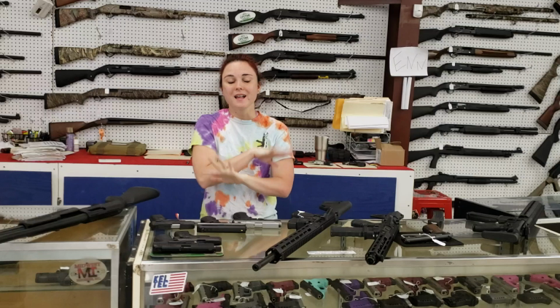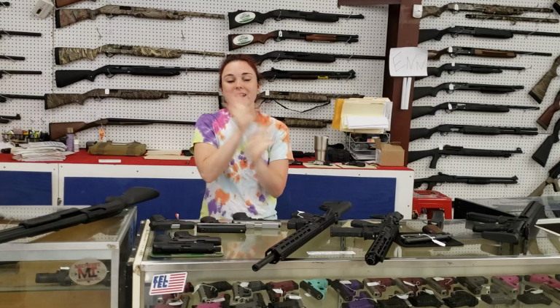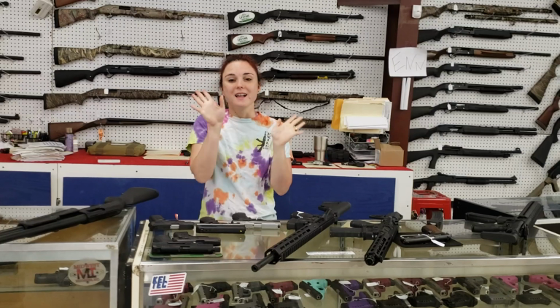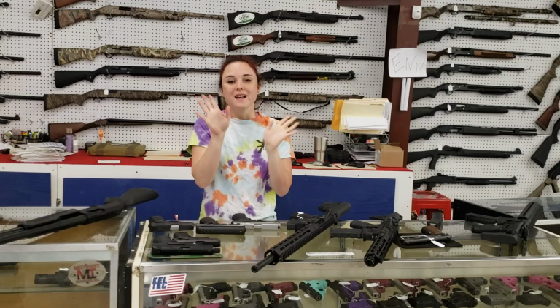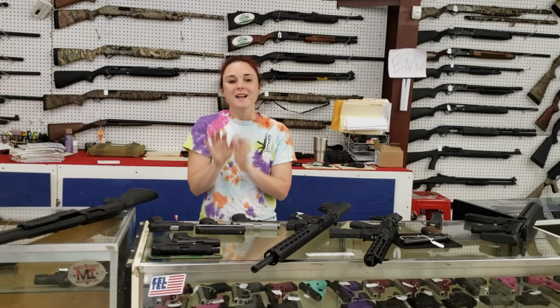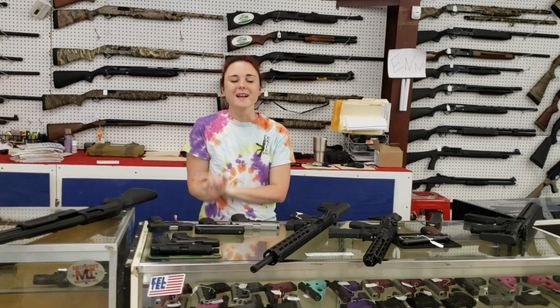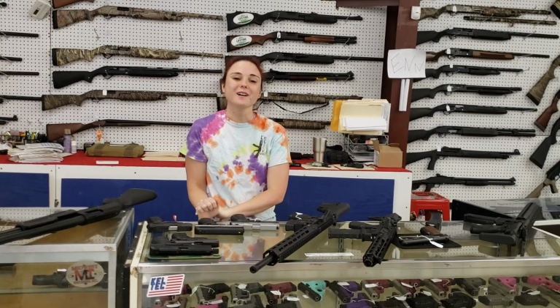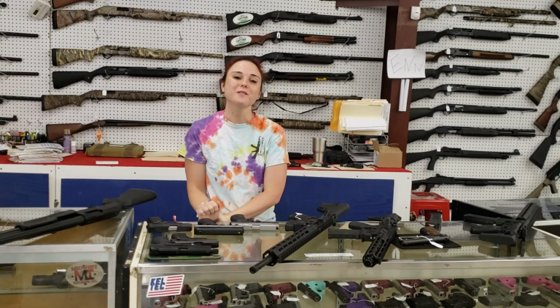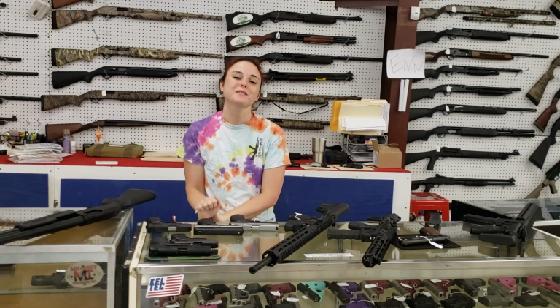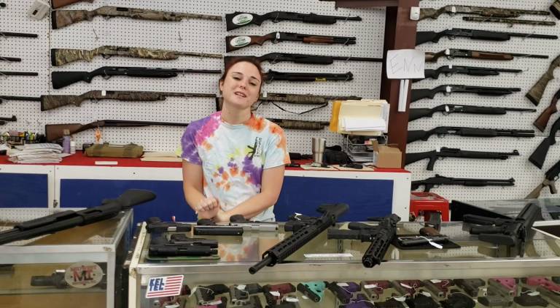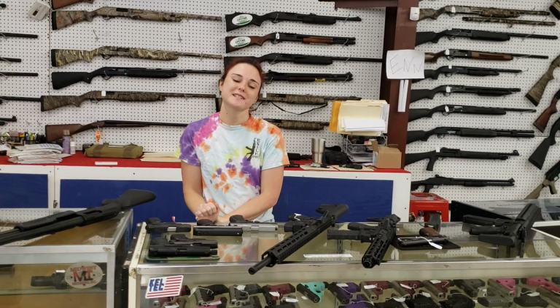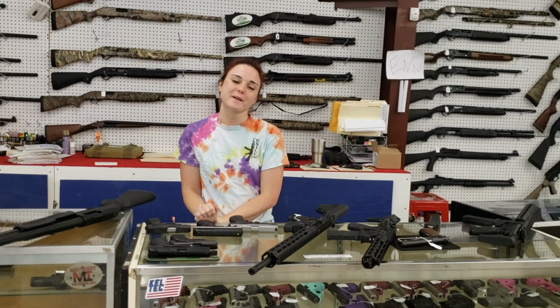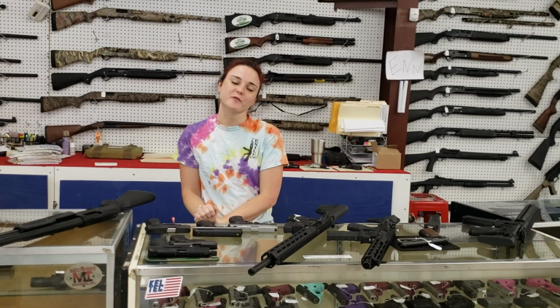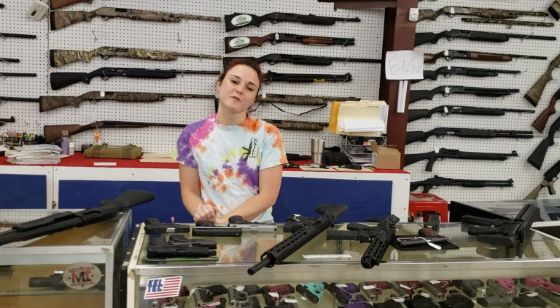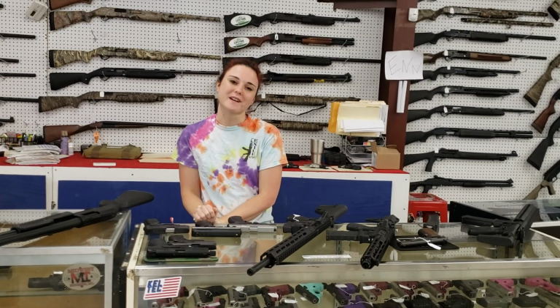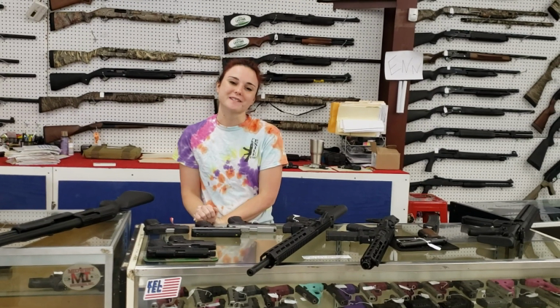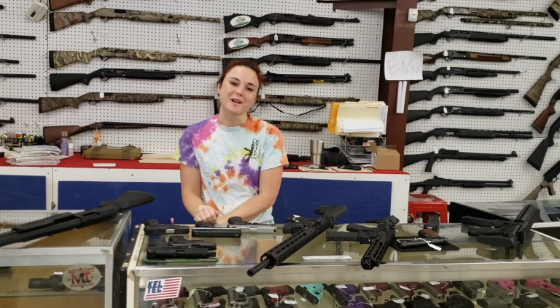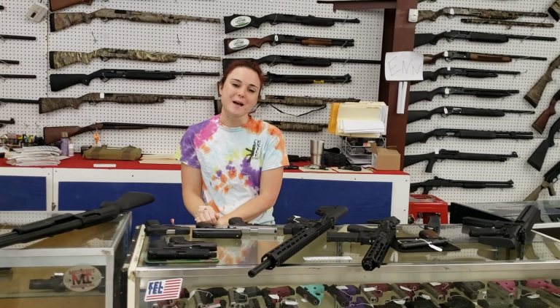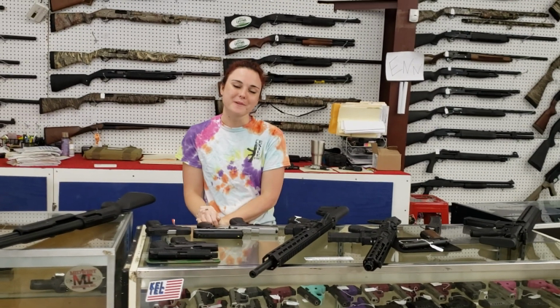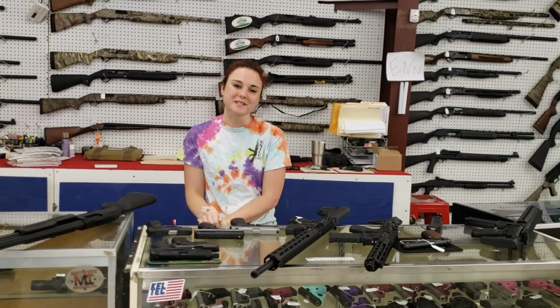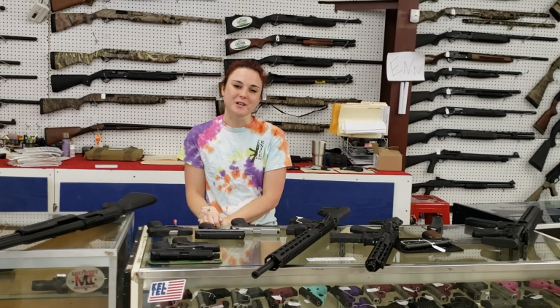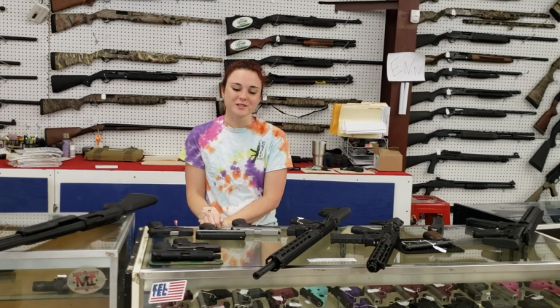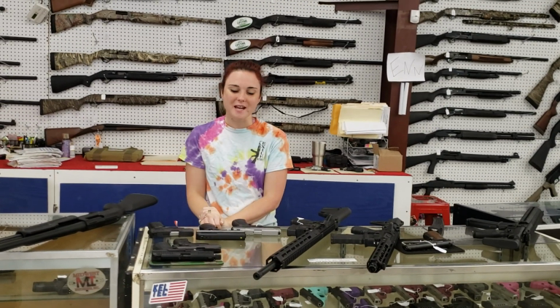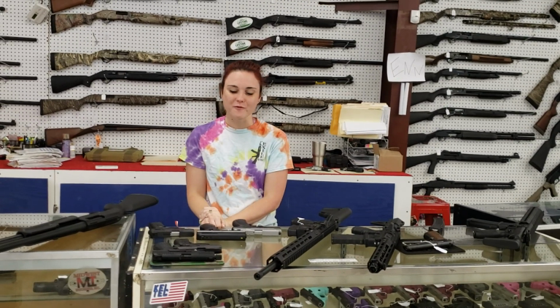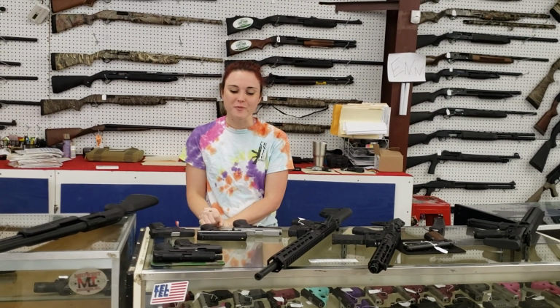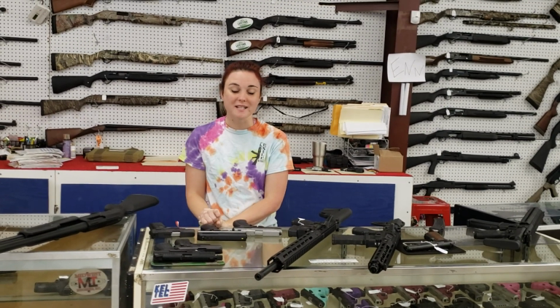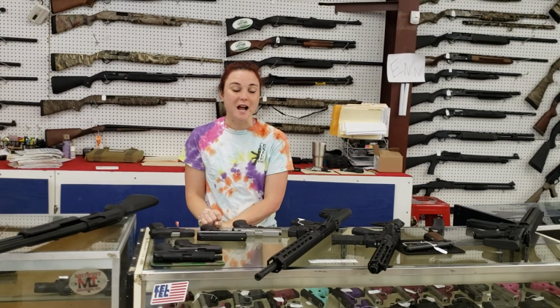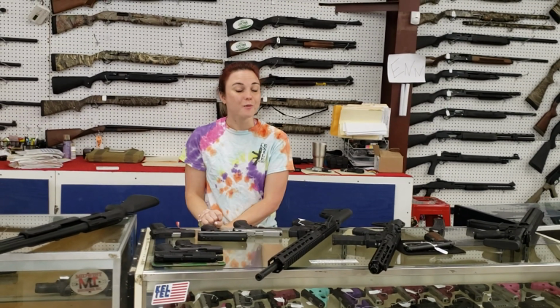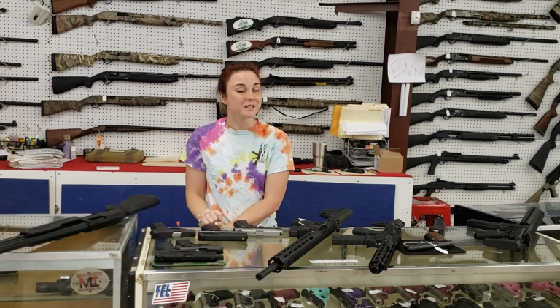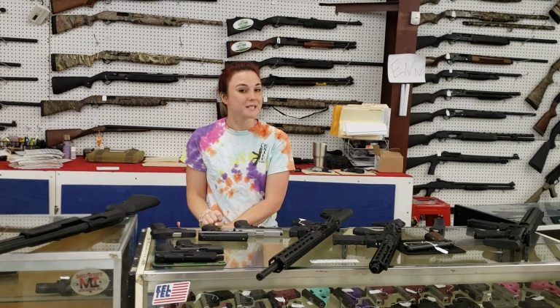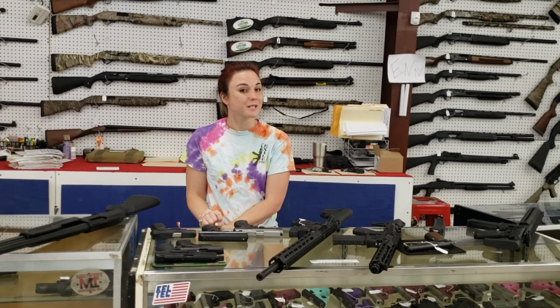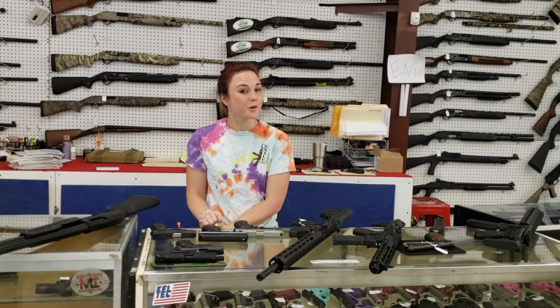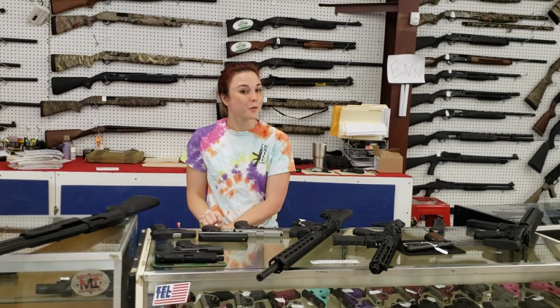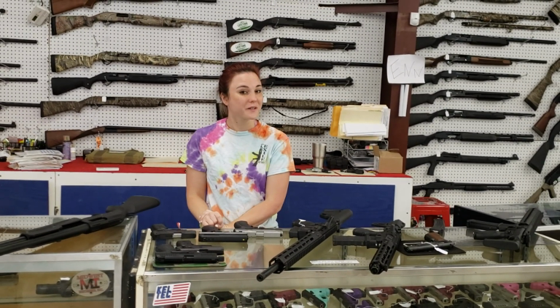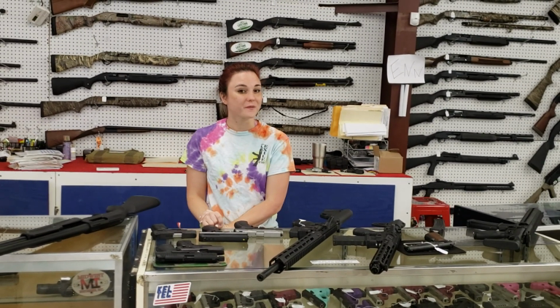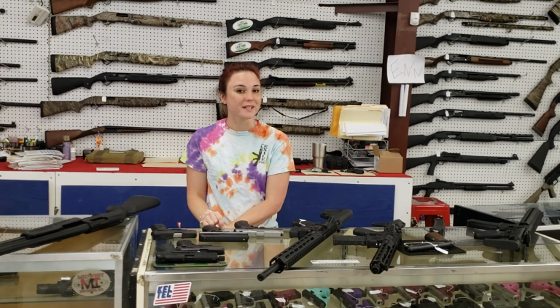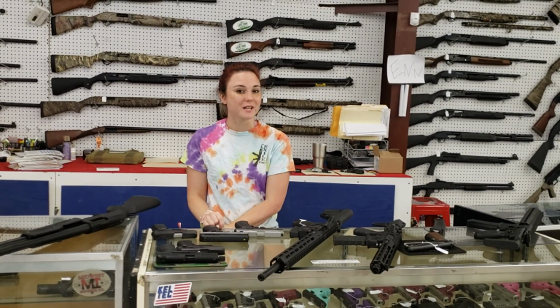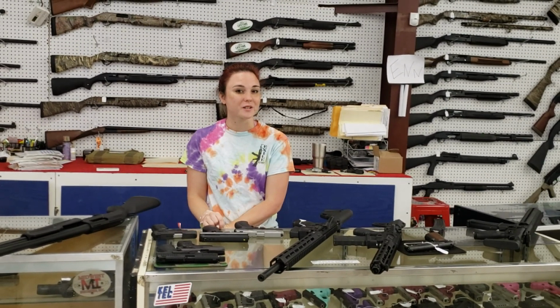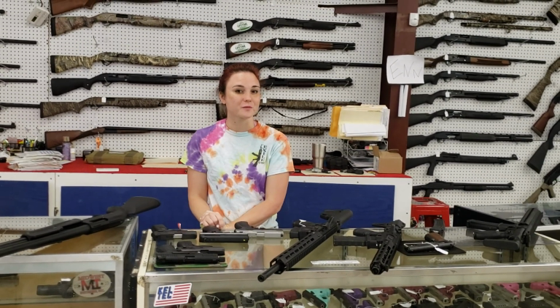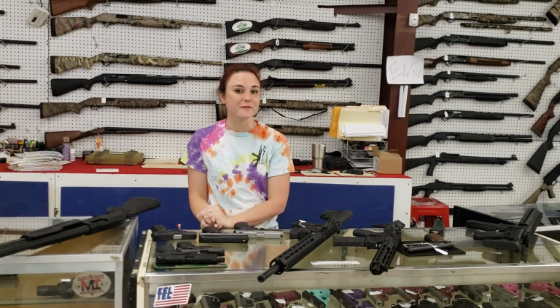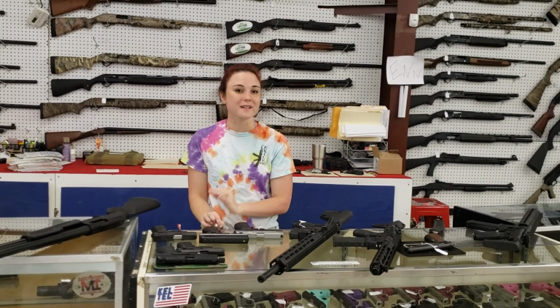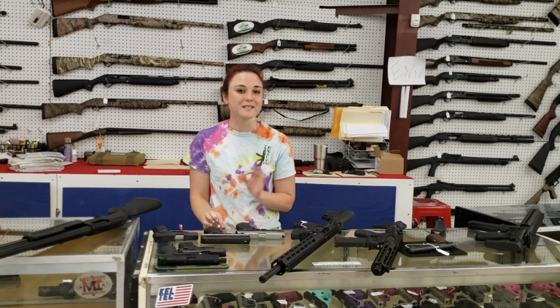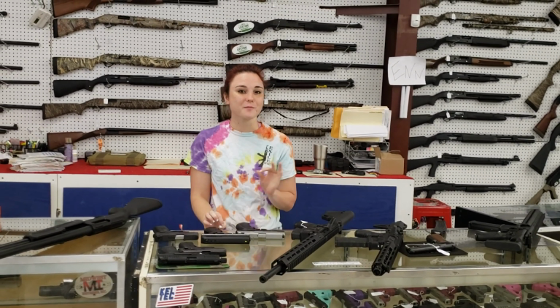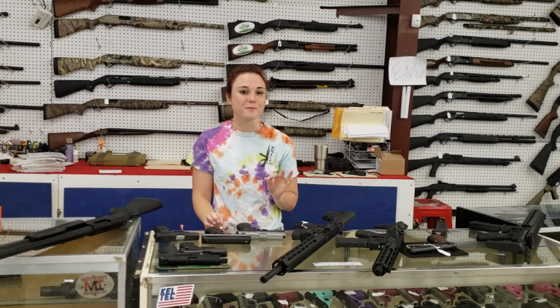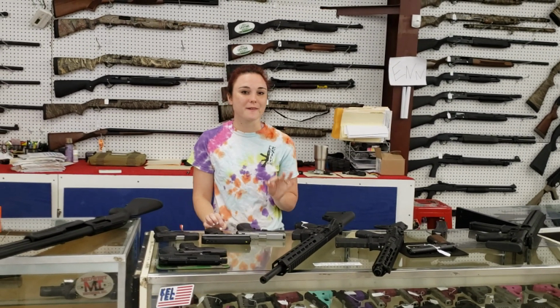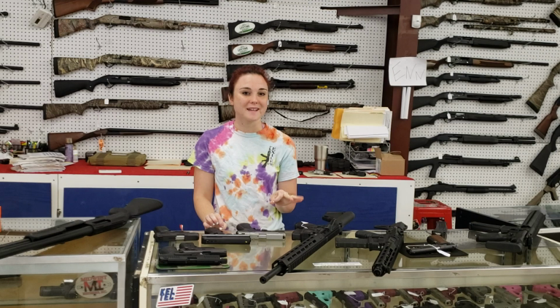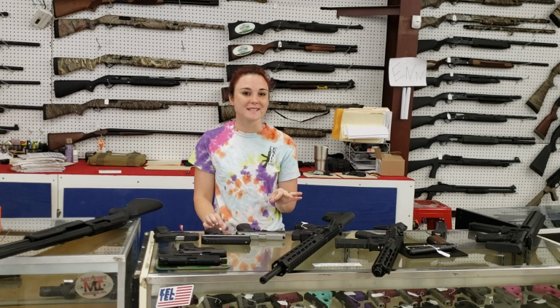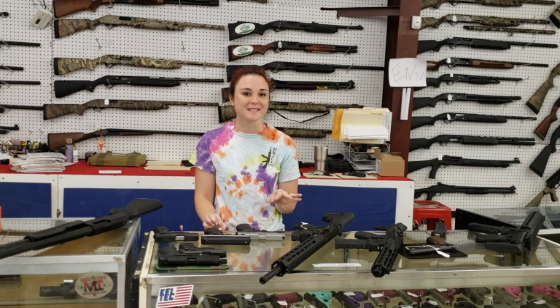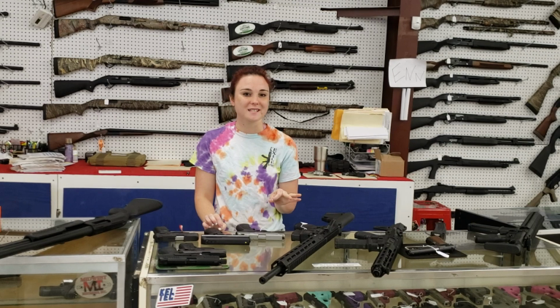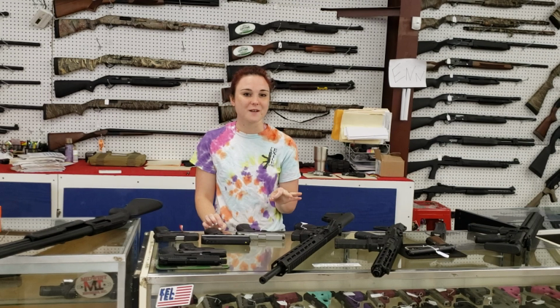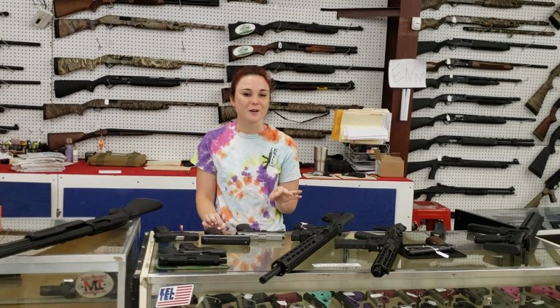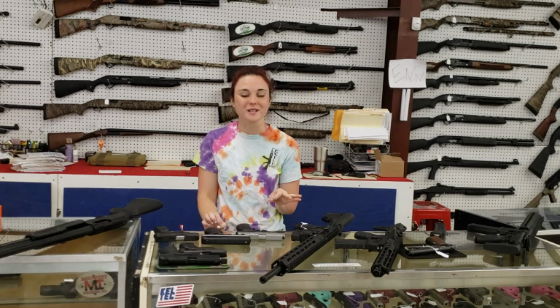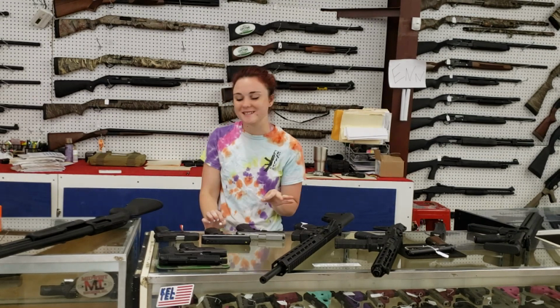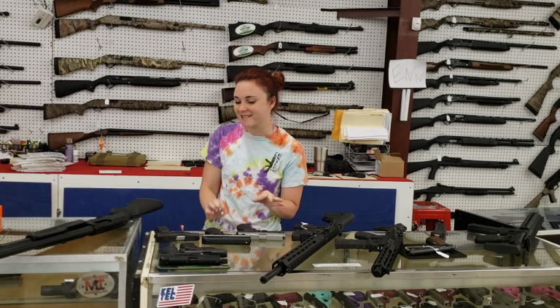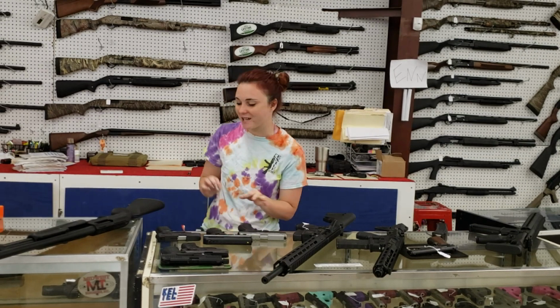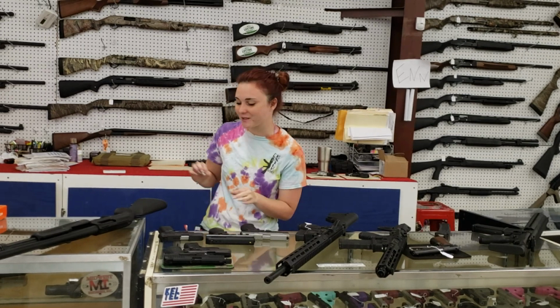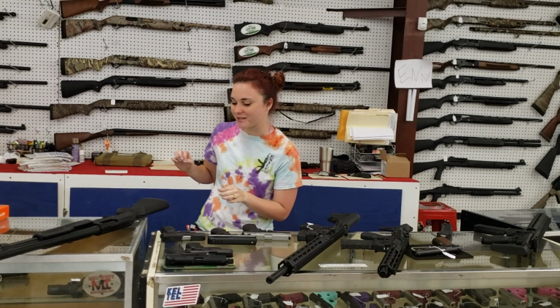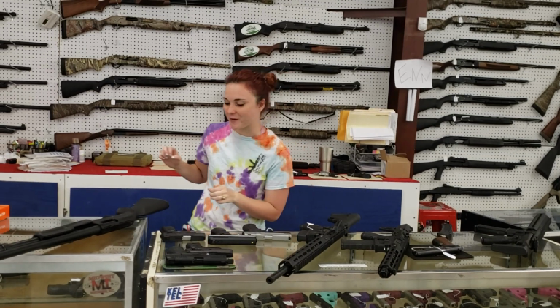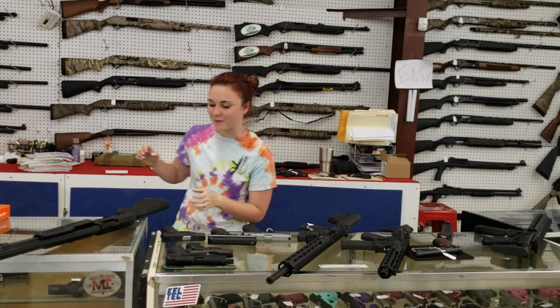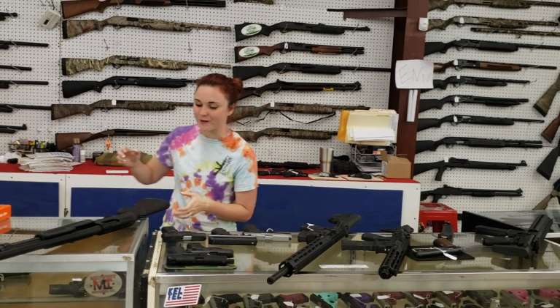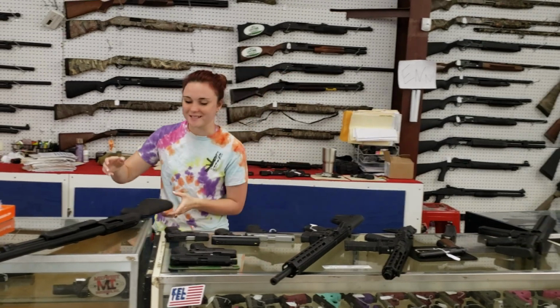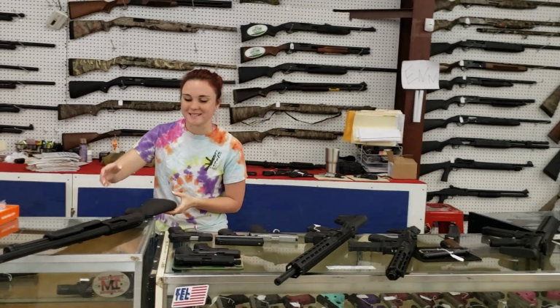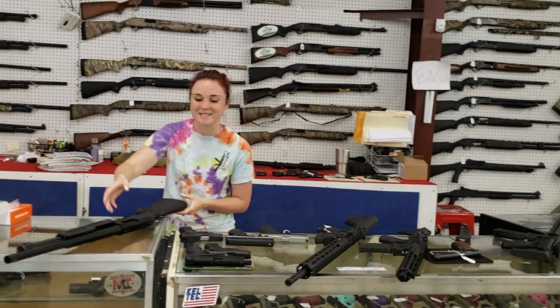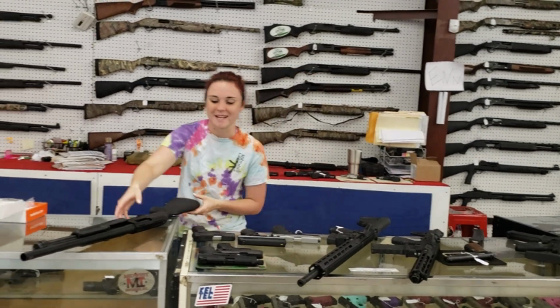Hey y'all, it's Amber from Exile. Happy Thursday, everybody. I wanted to do a quick video because we've got some amazing stuff on sale so far today.